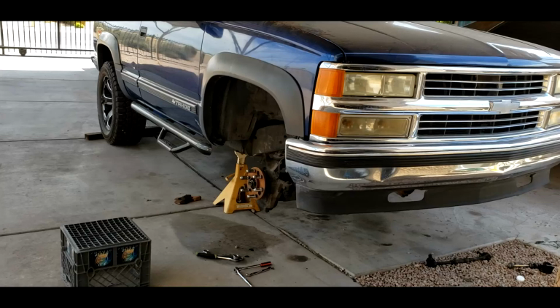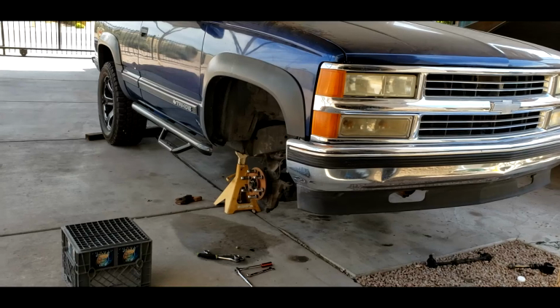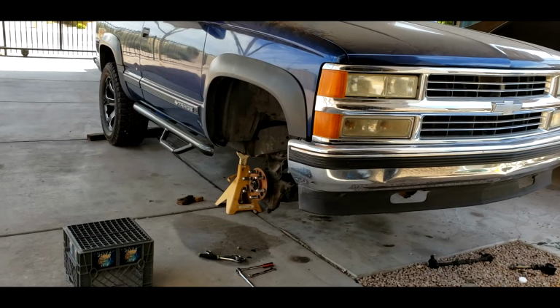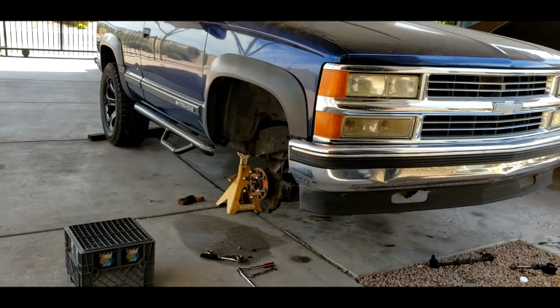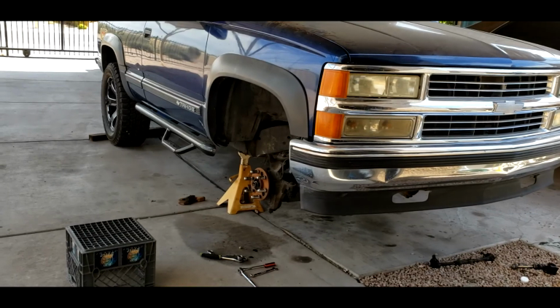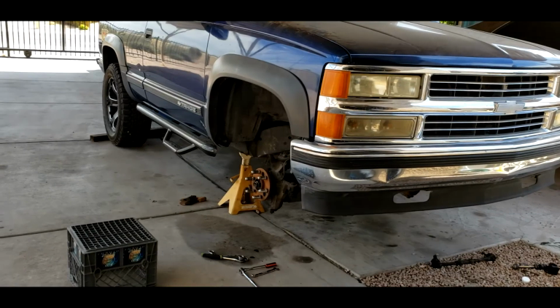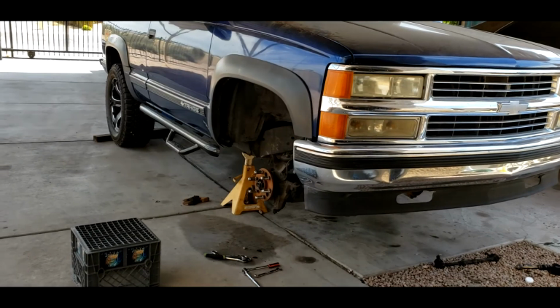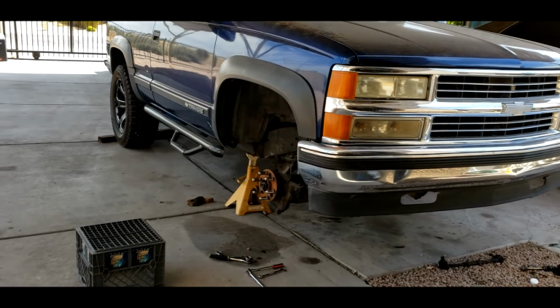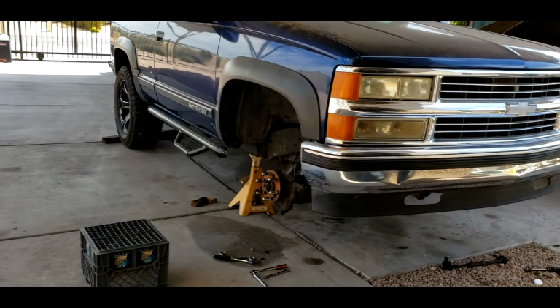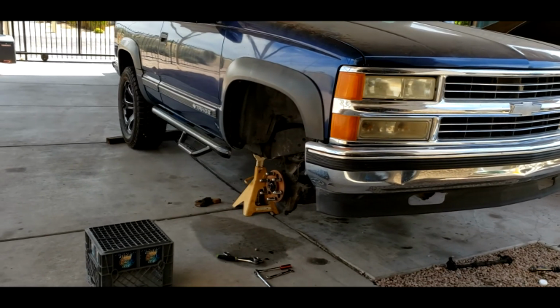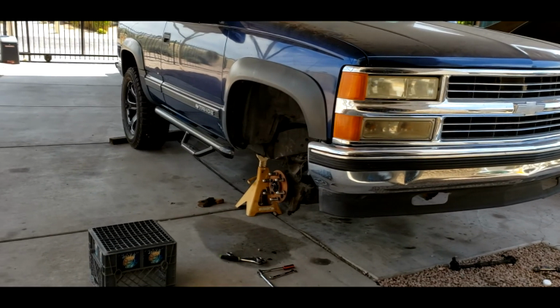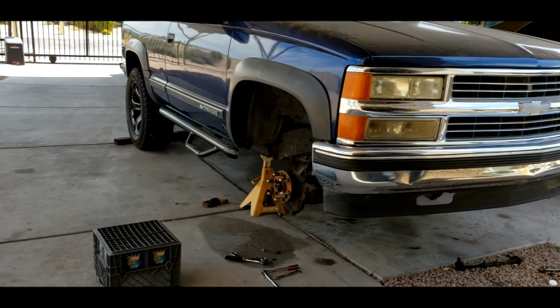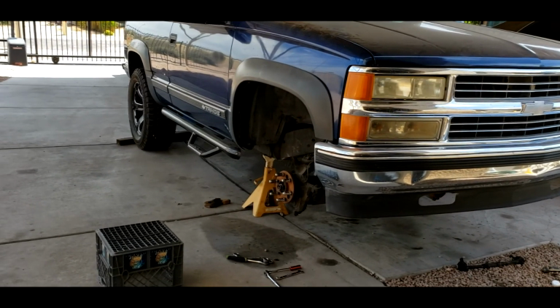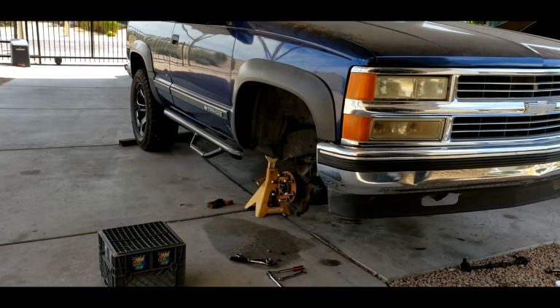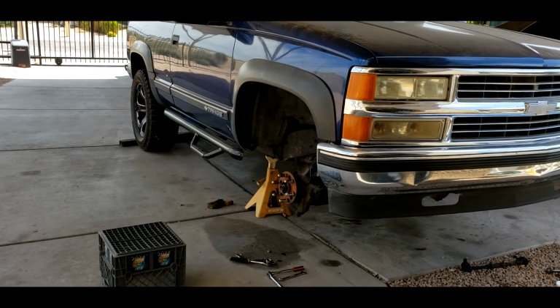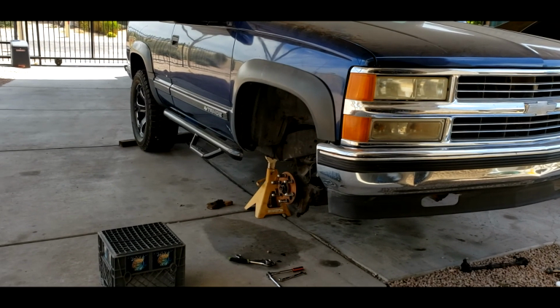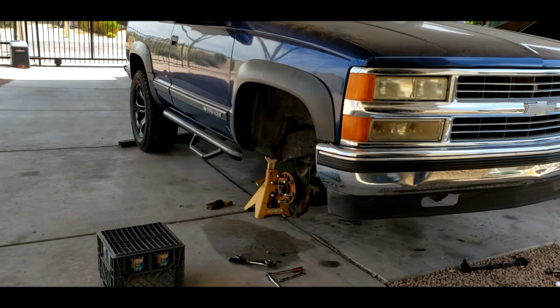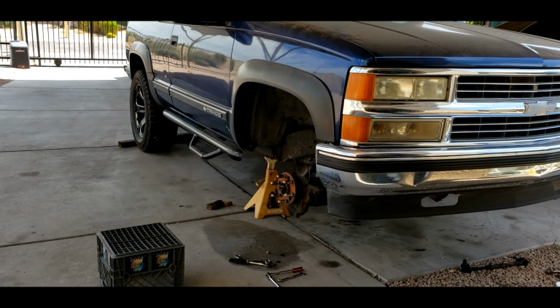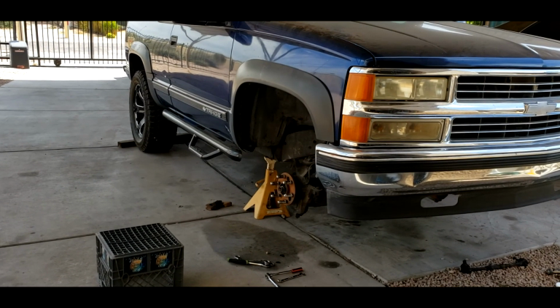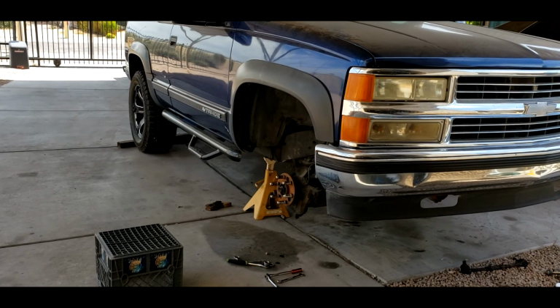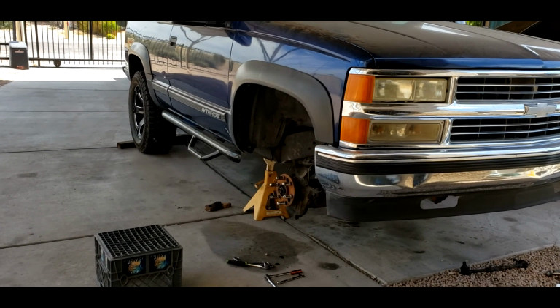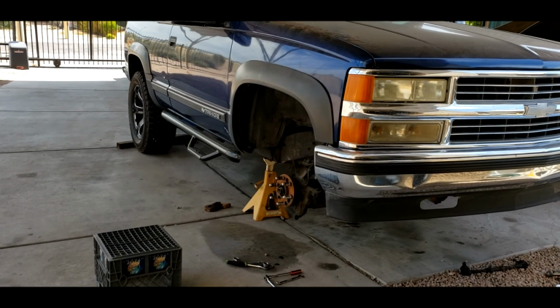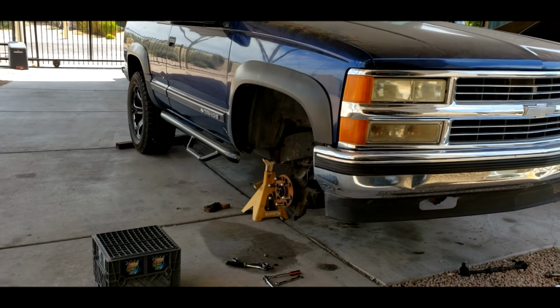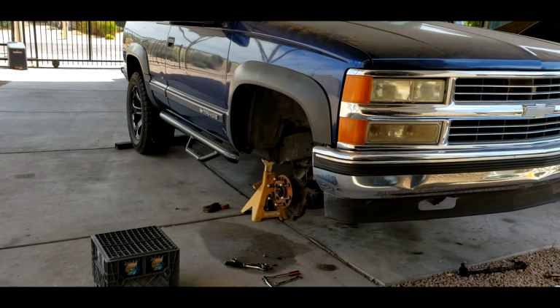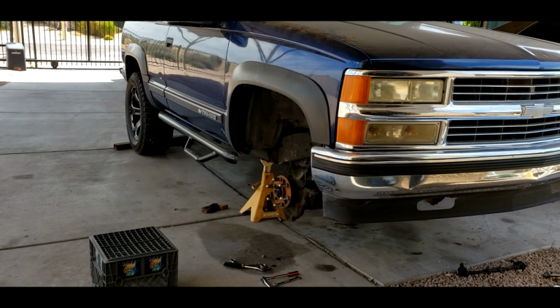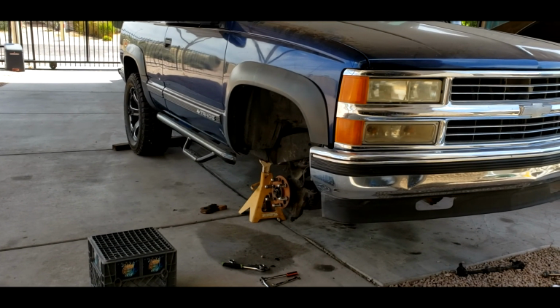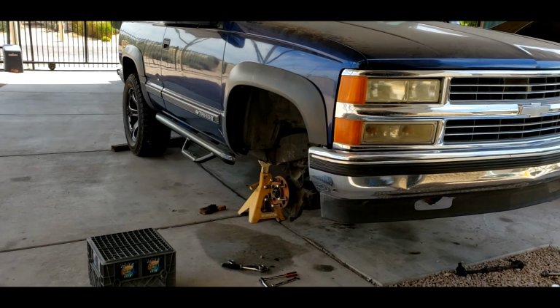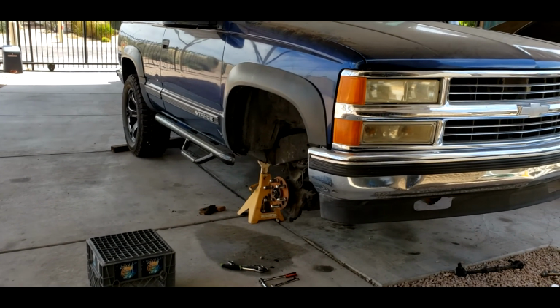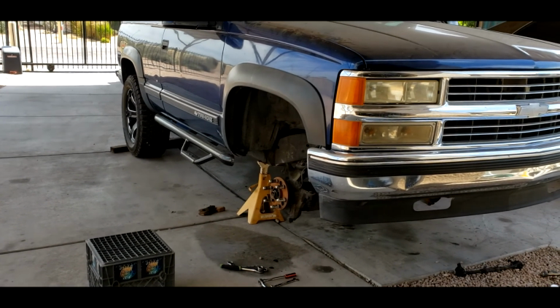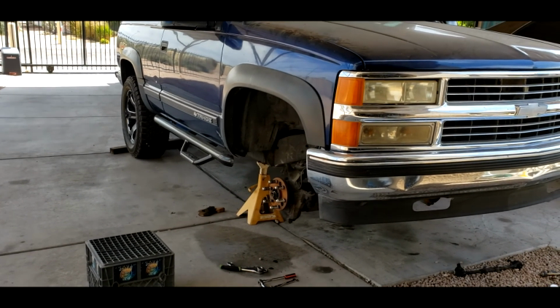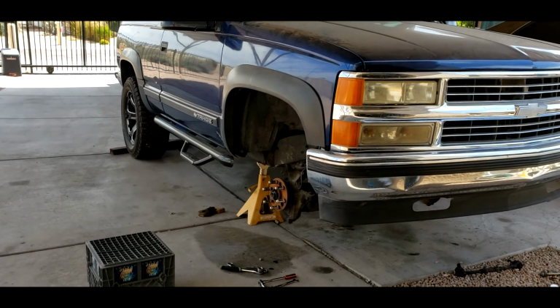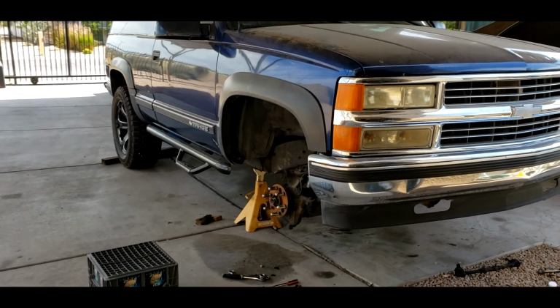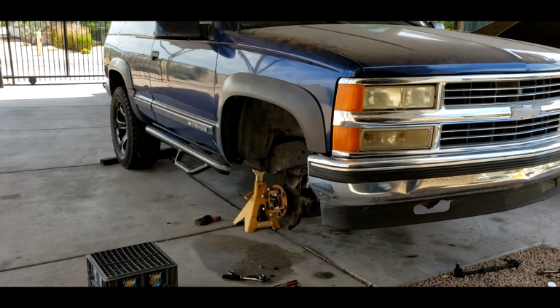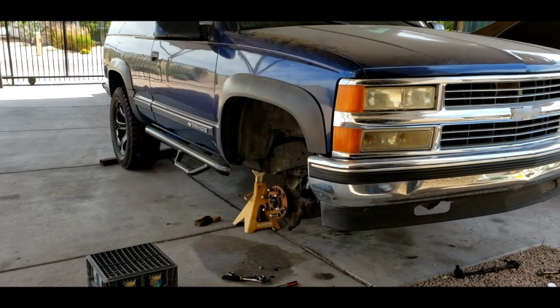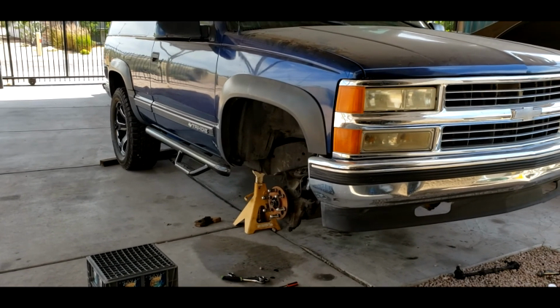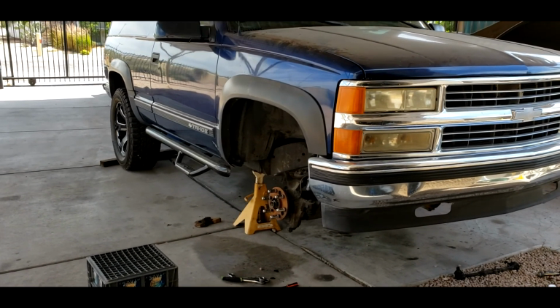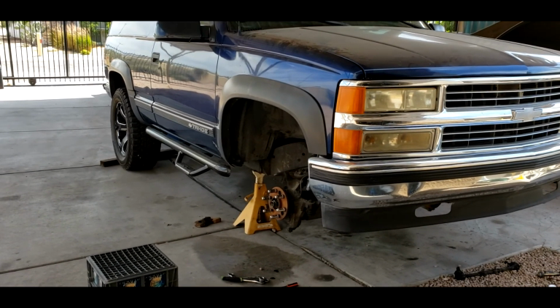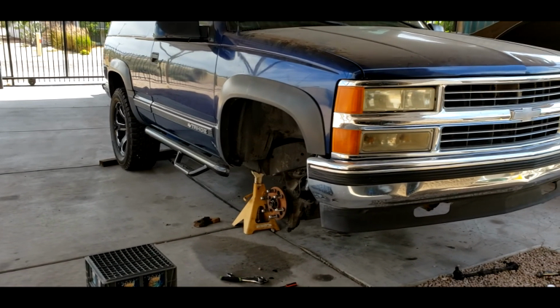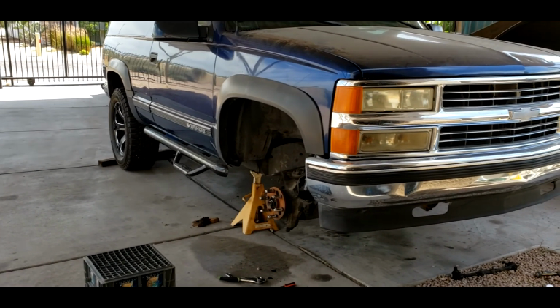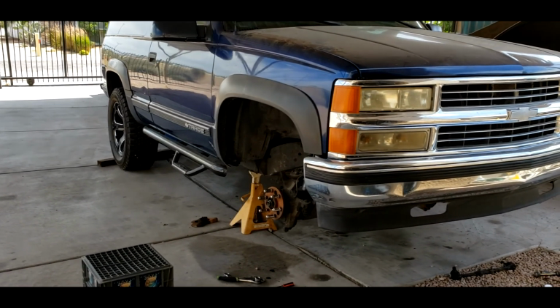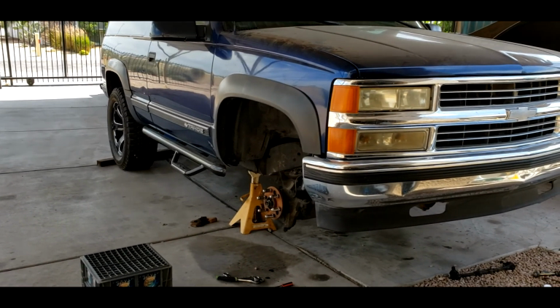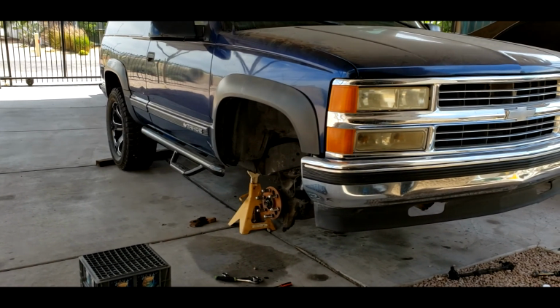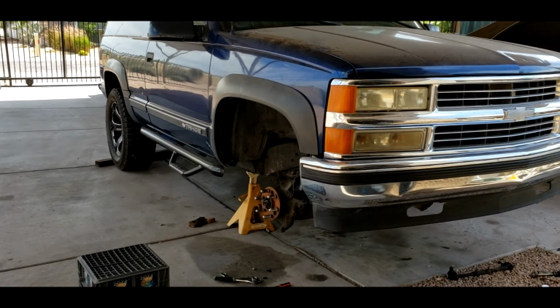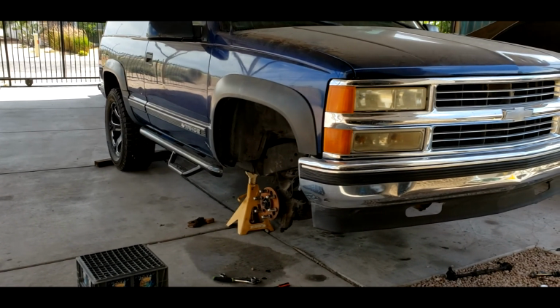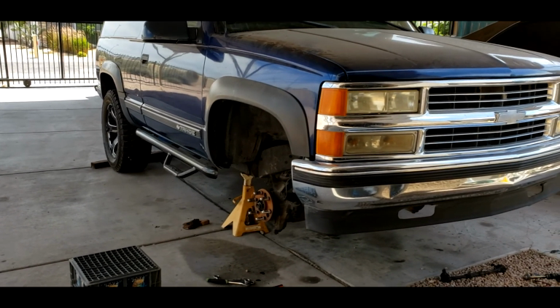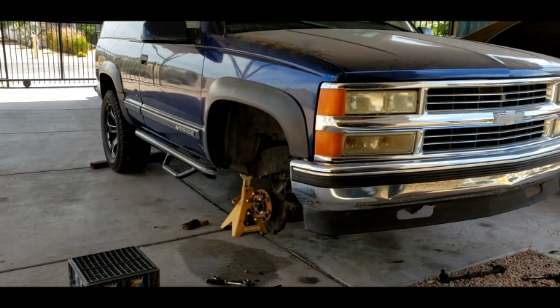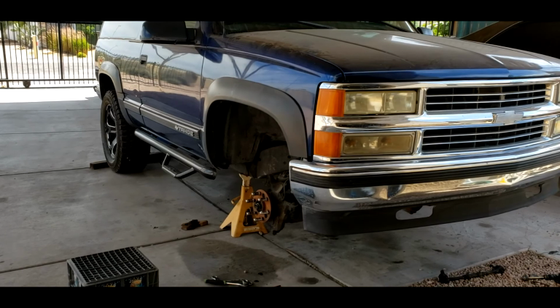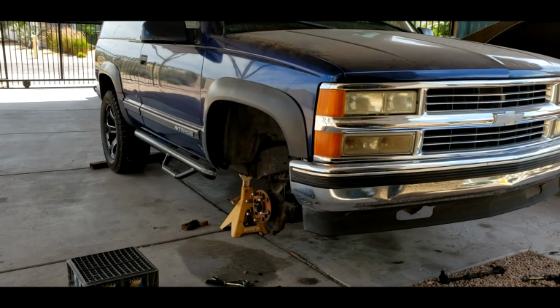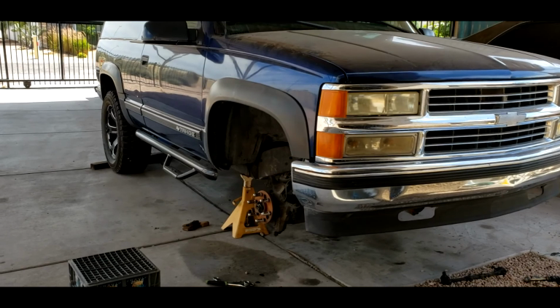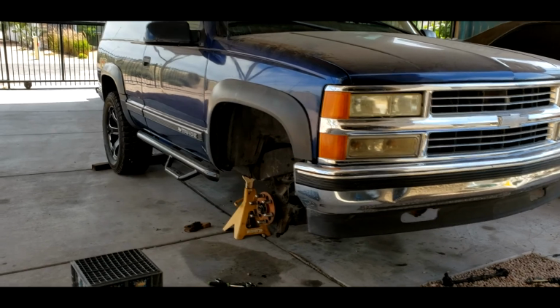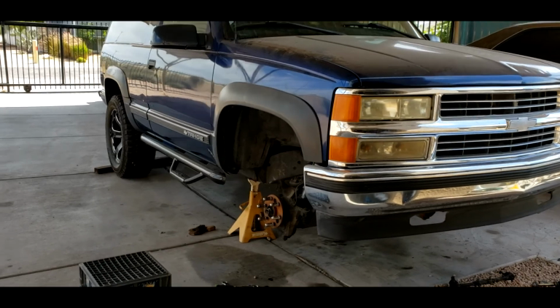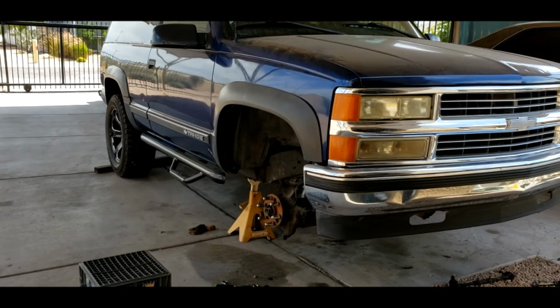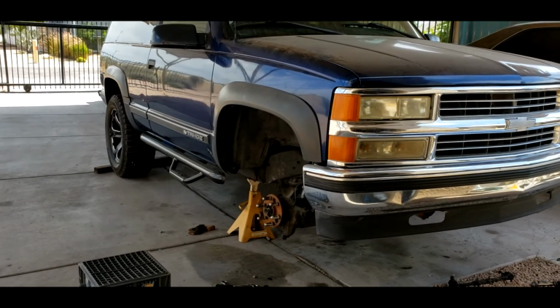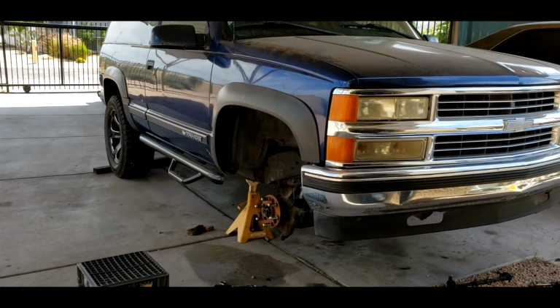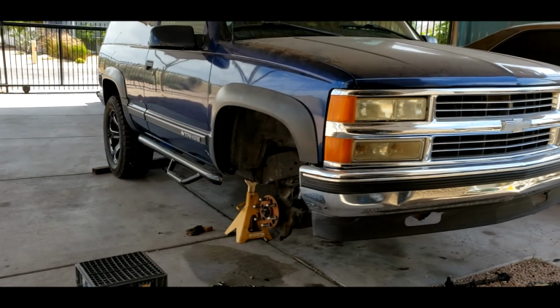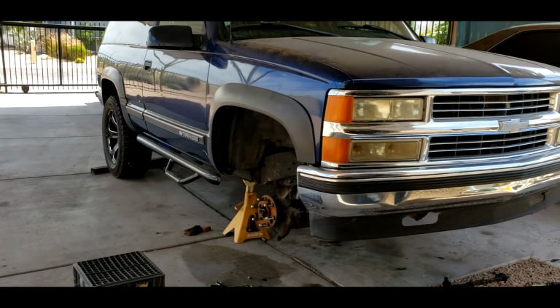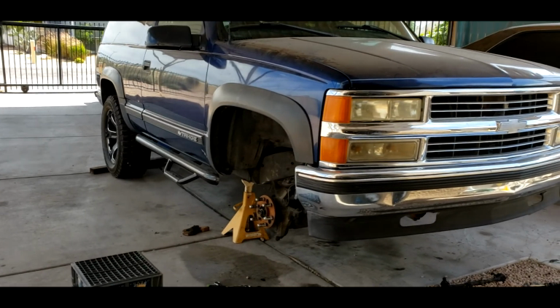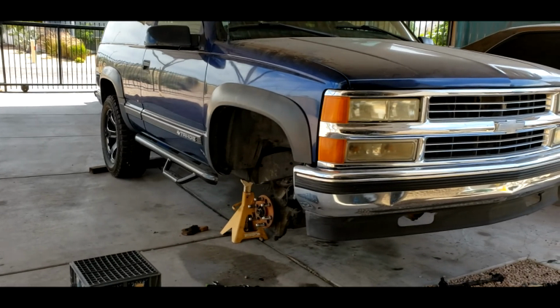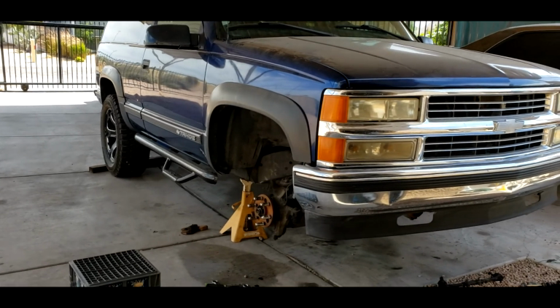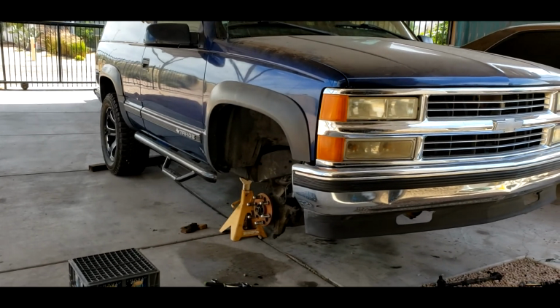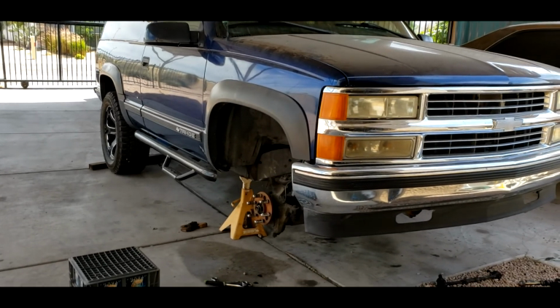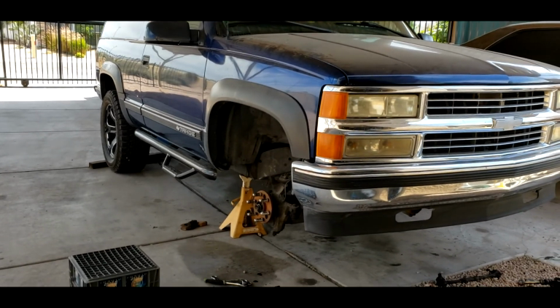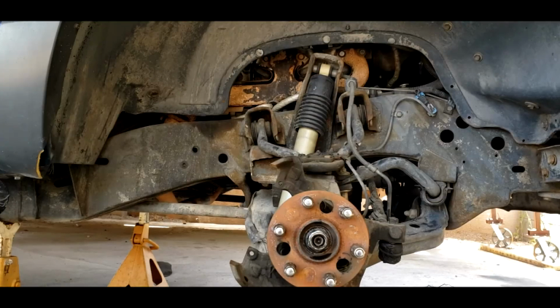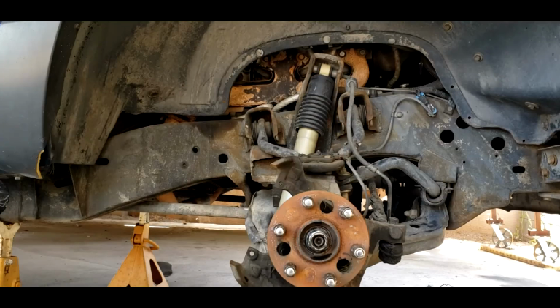All right, what's up there people? 100 Spoke Riders here. This is just going to be a quick 99 Tahoe update on the front end suspension rebuild.